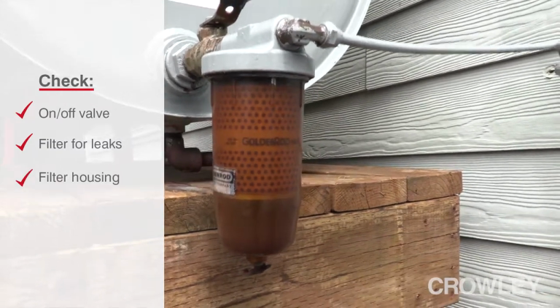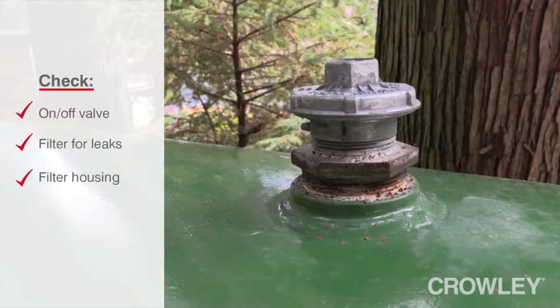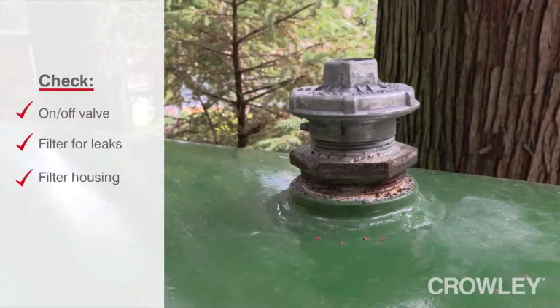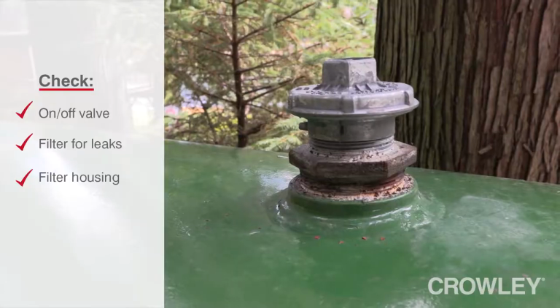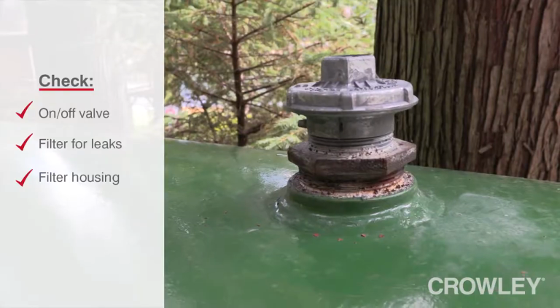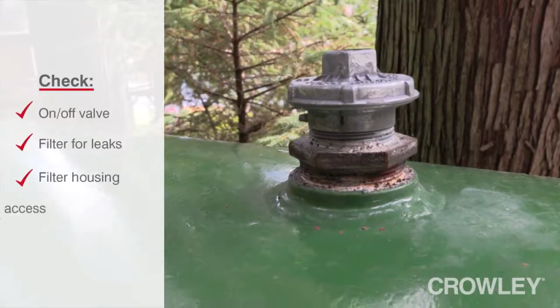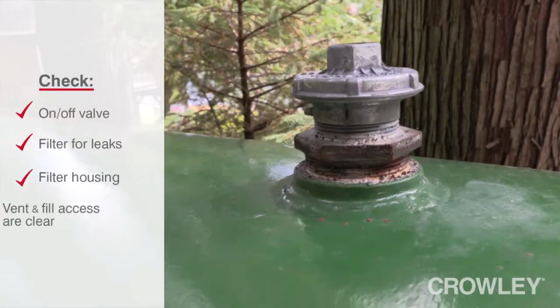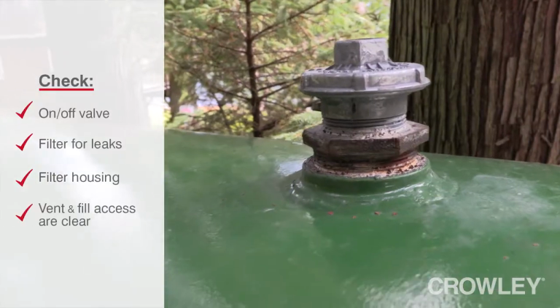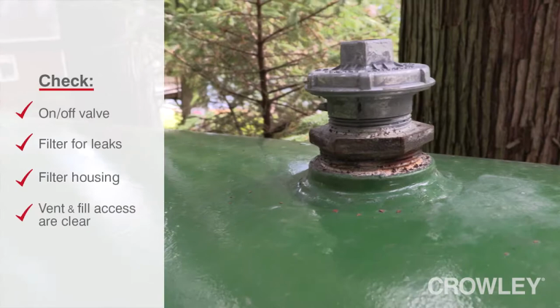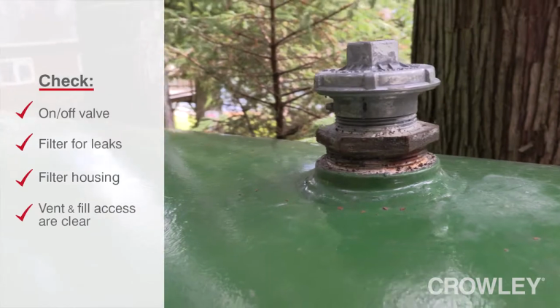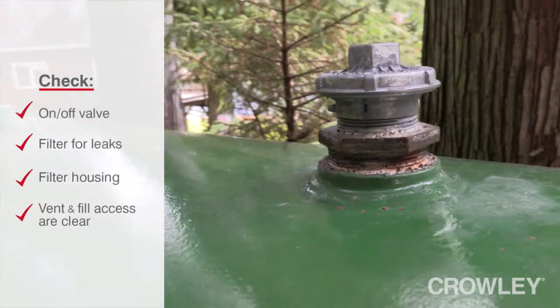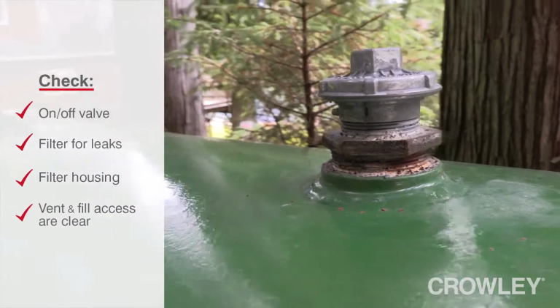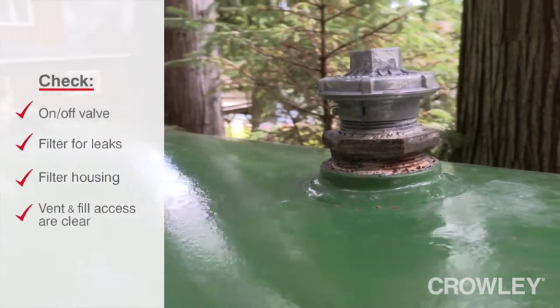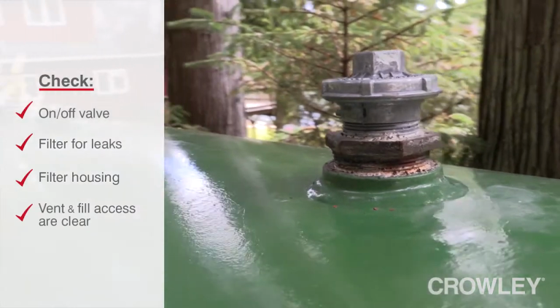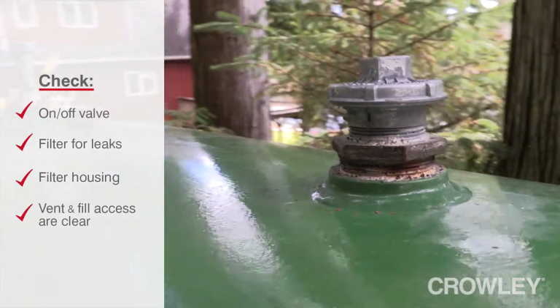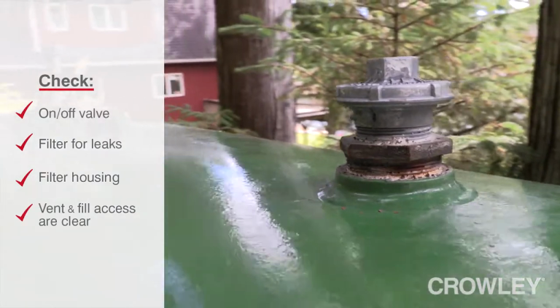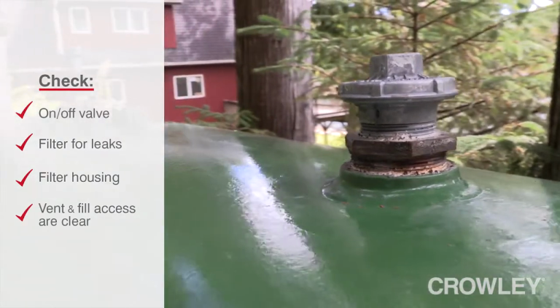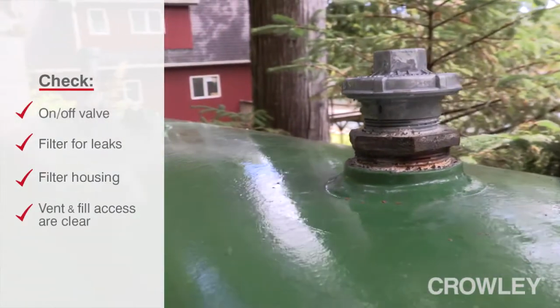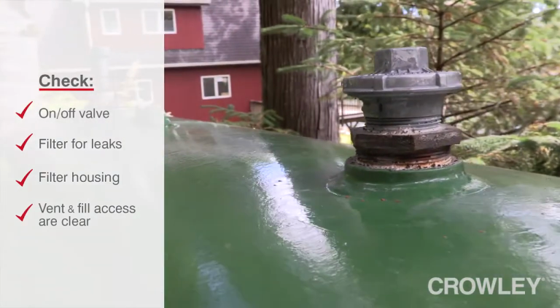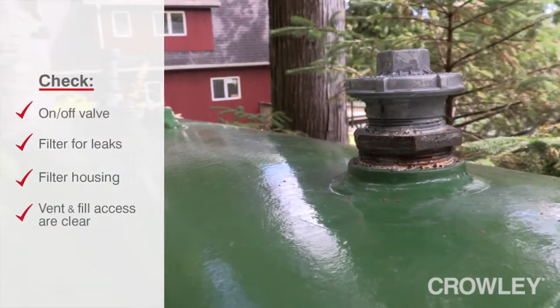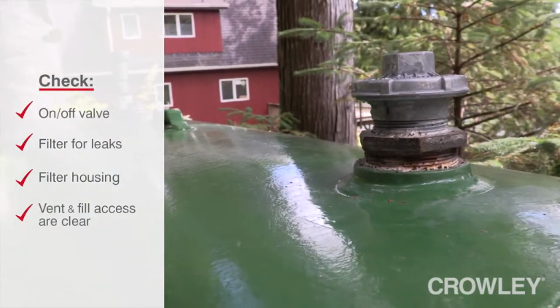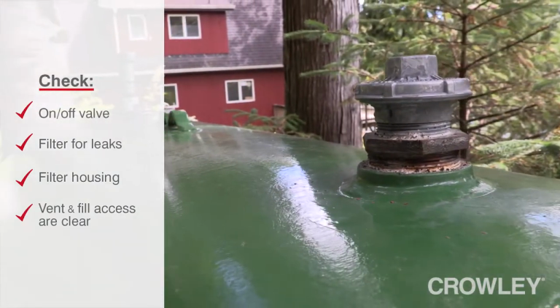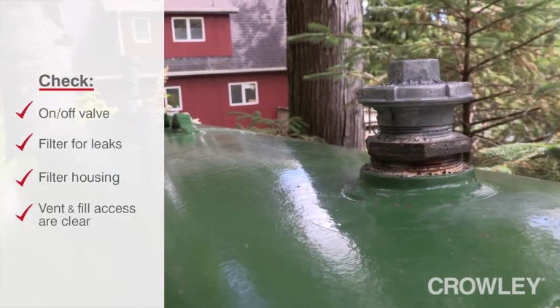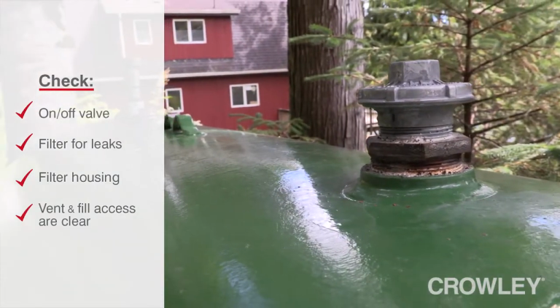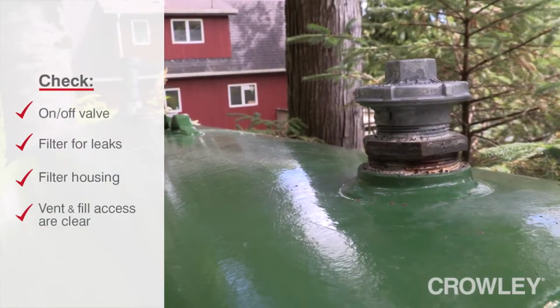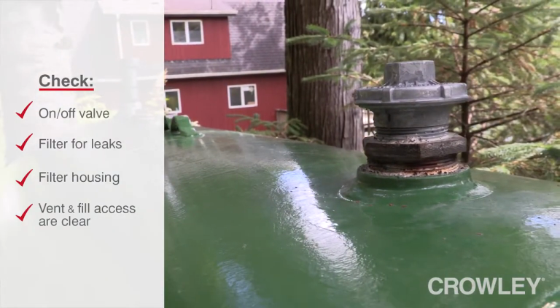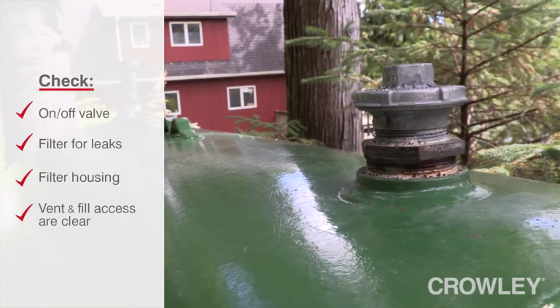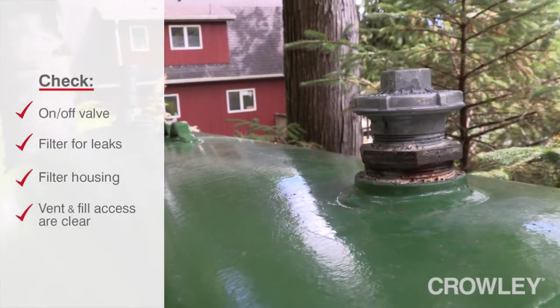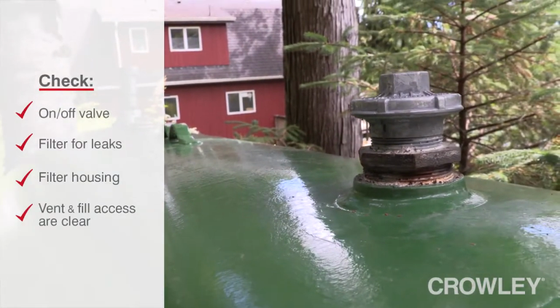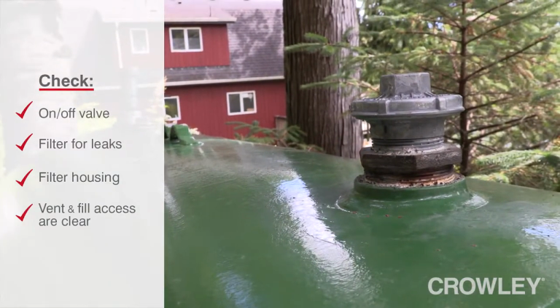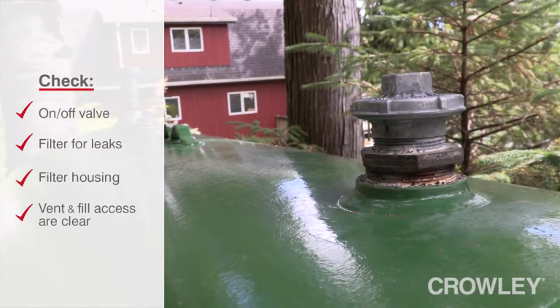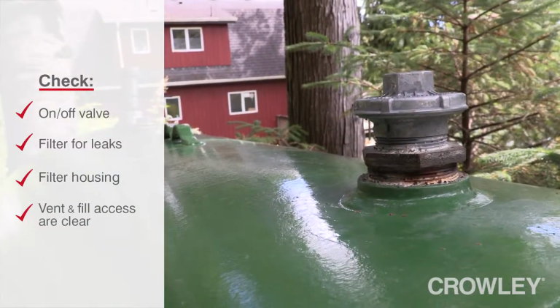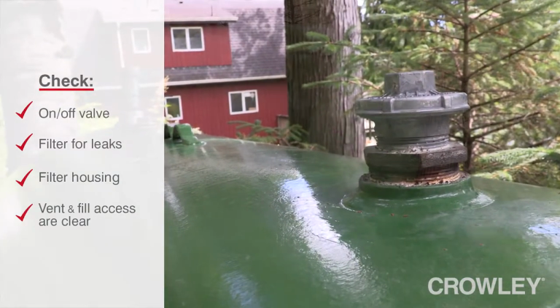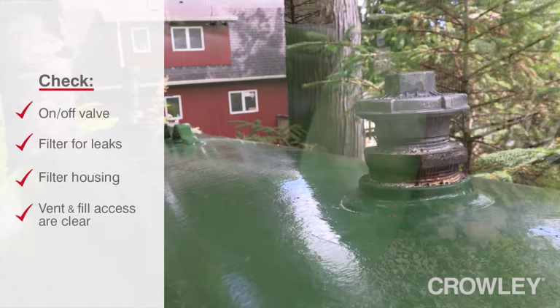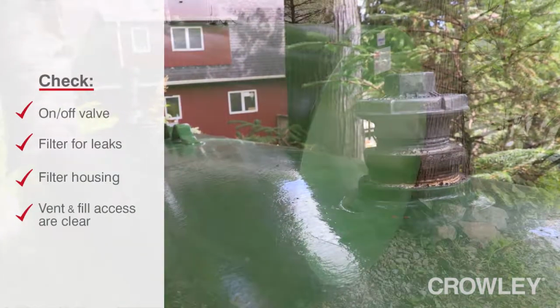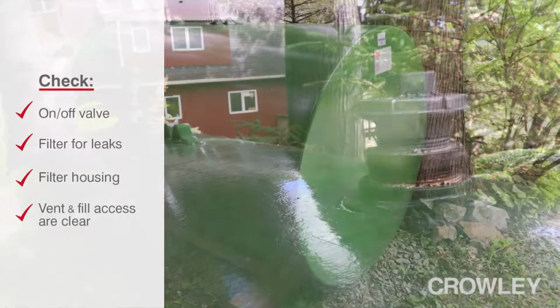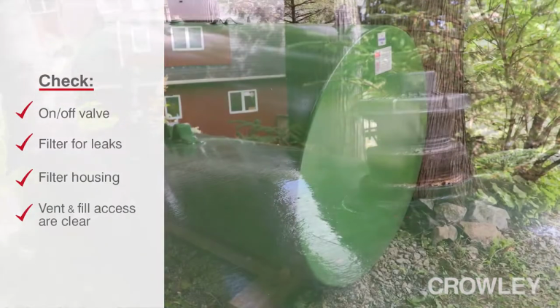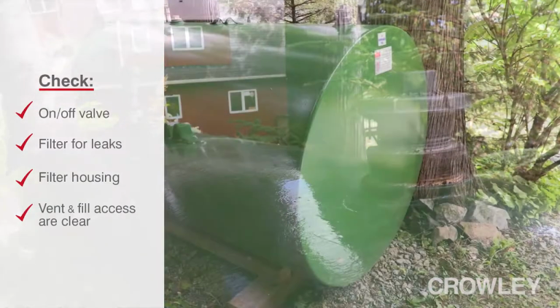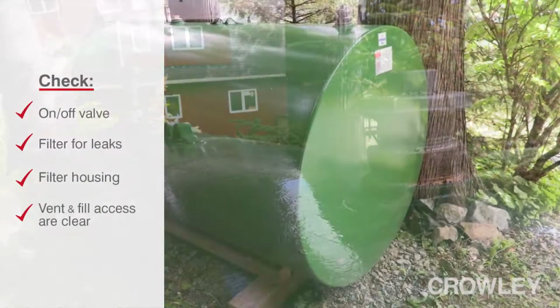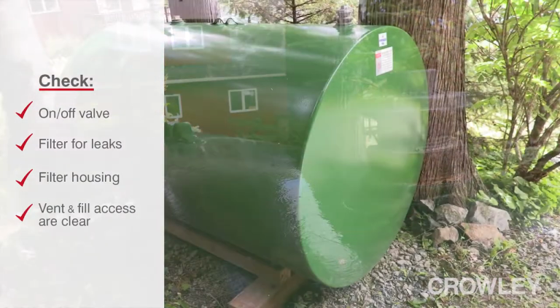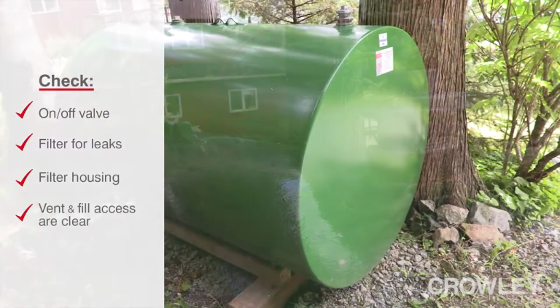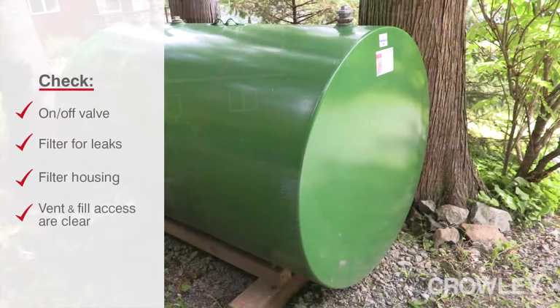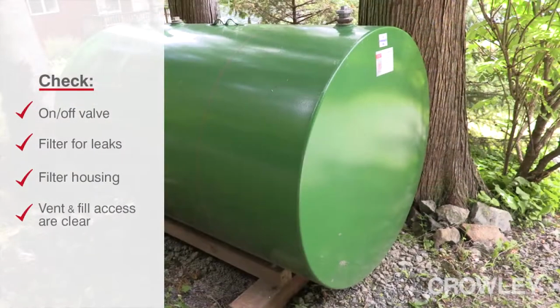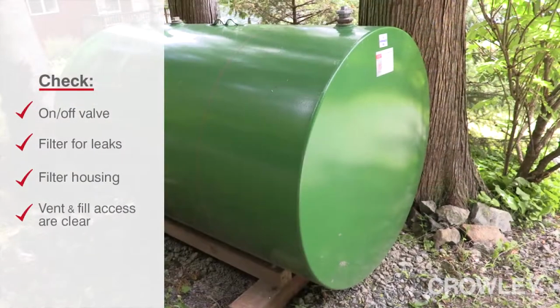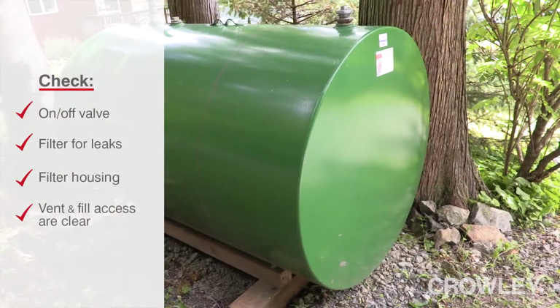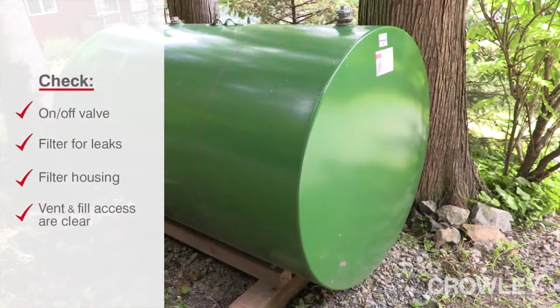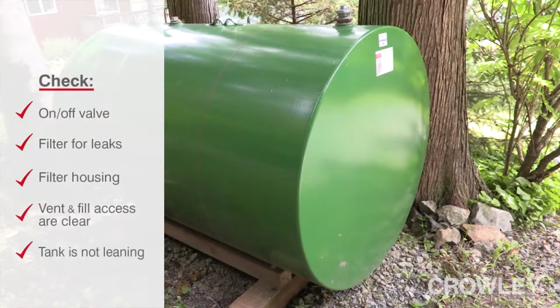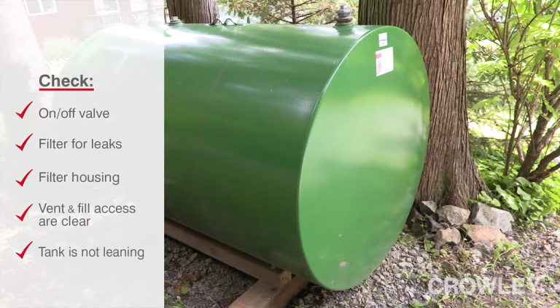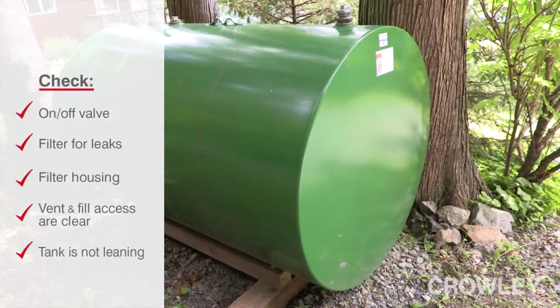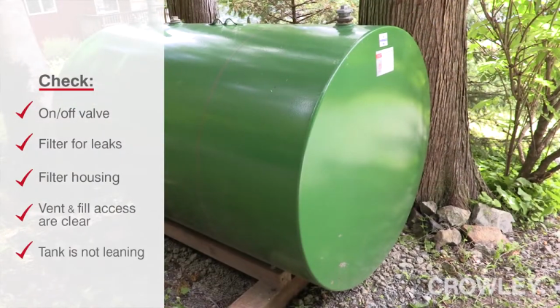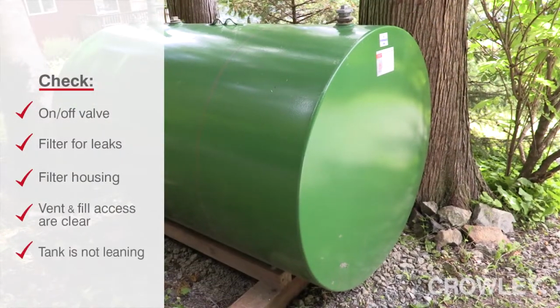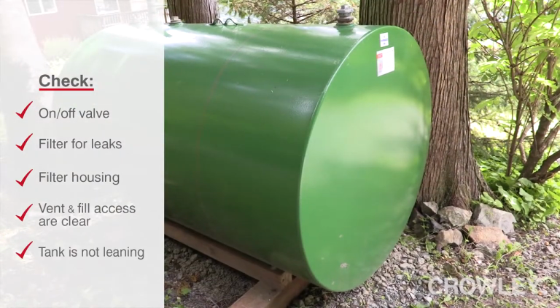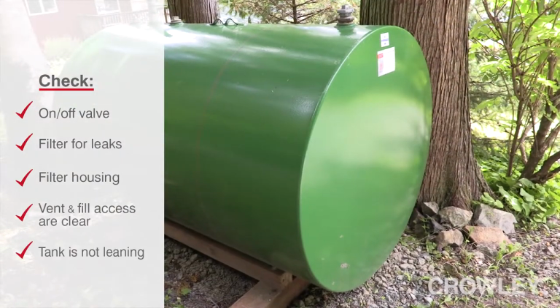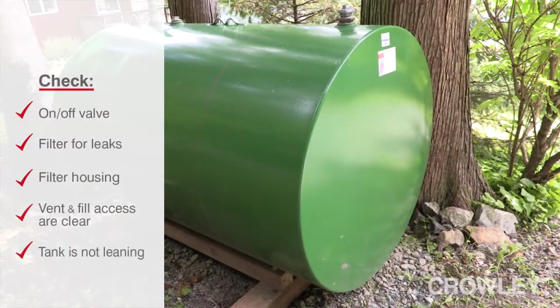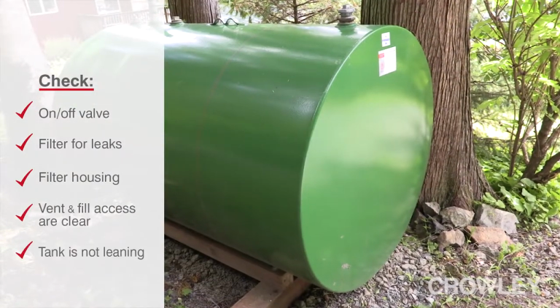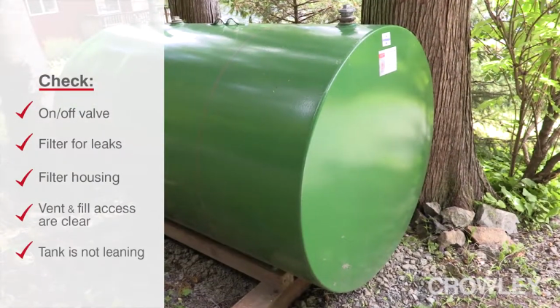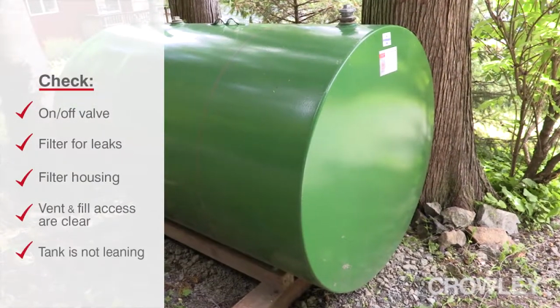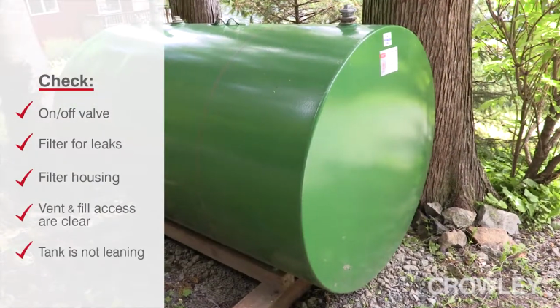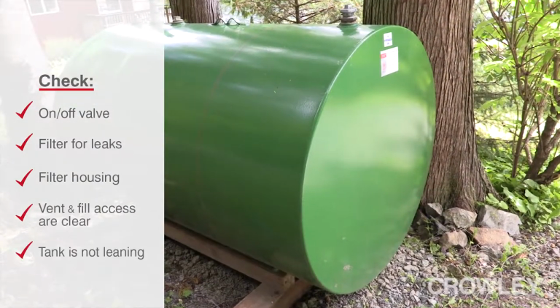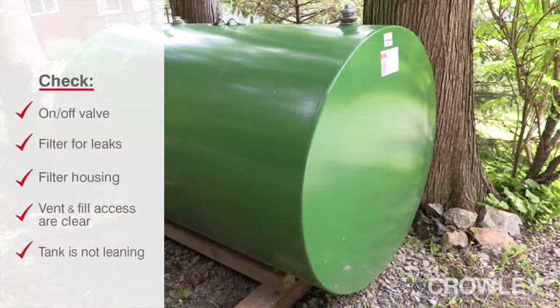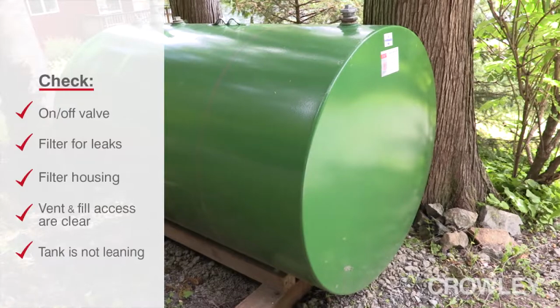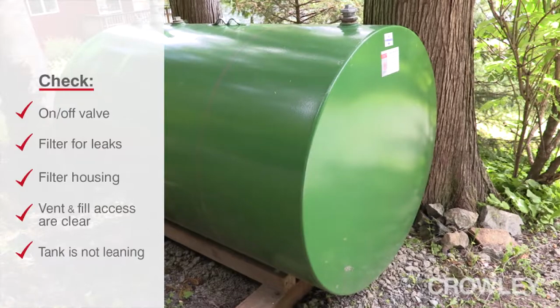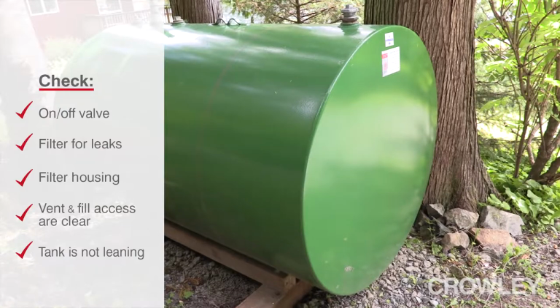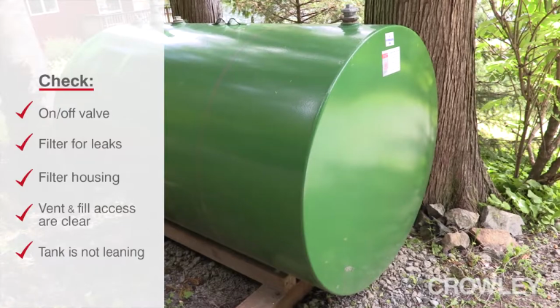You're looking at the access to make sure that everything is clear. You're also looking to make sure the tank doesn't lean or tilt.